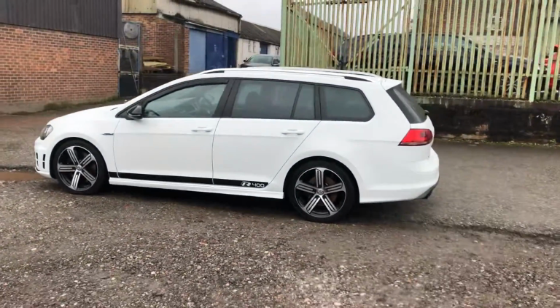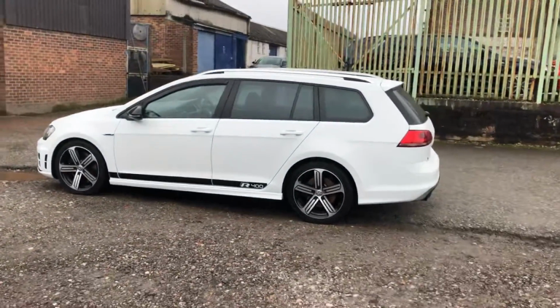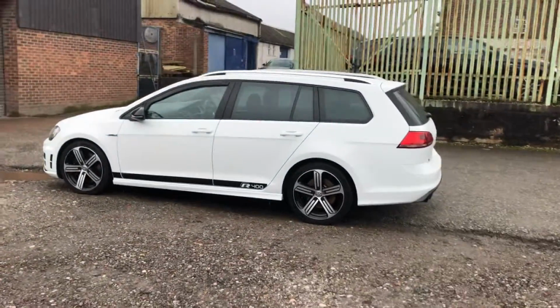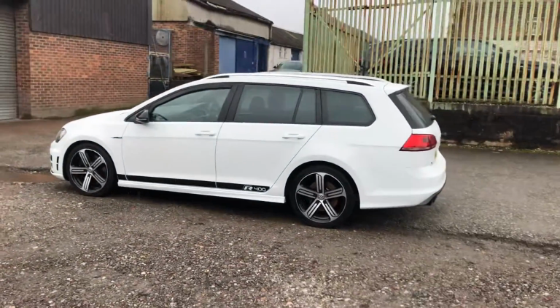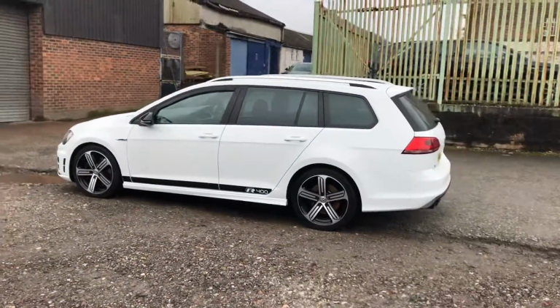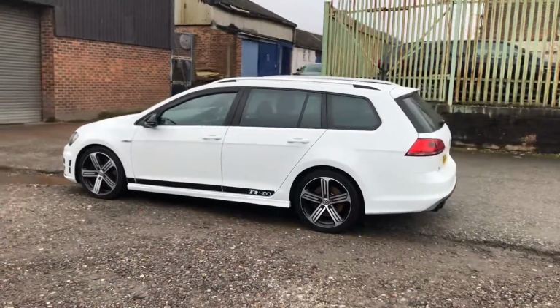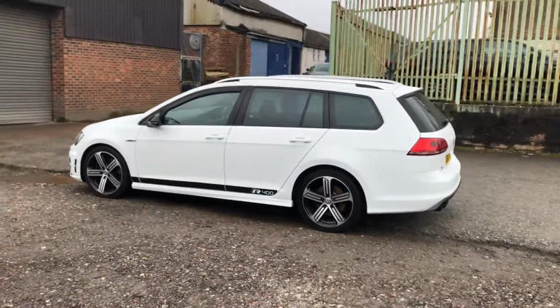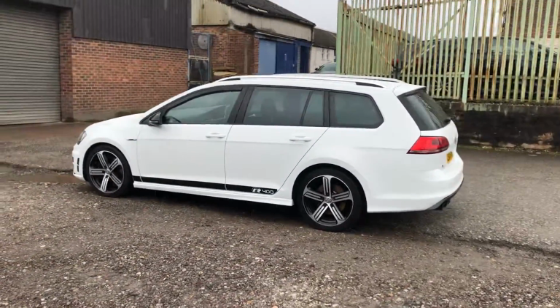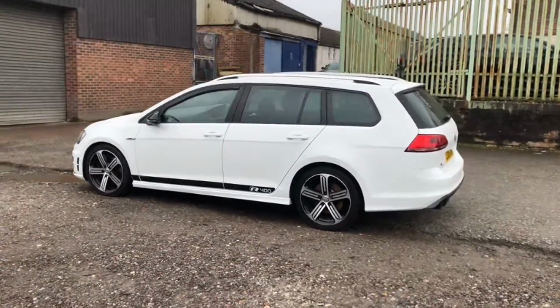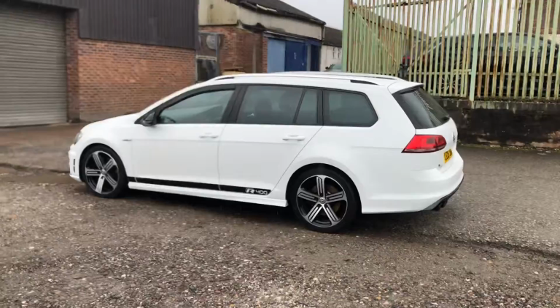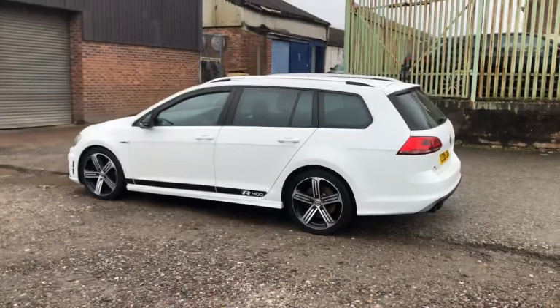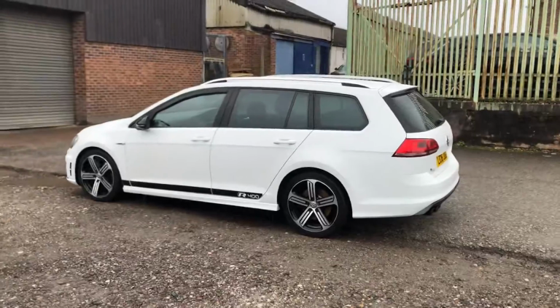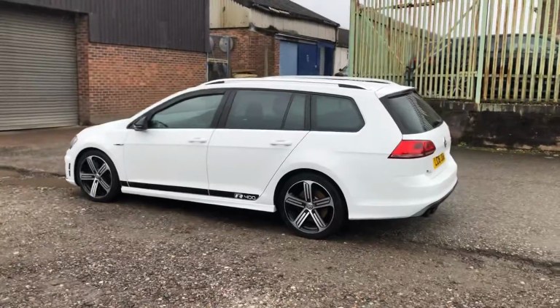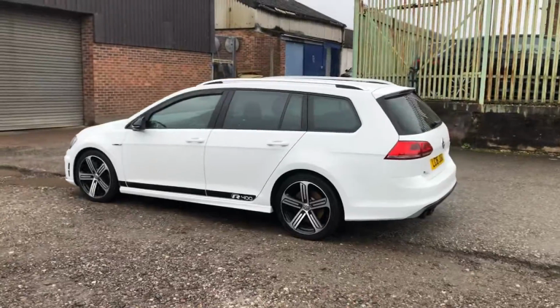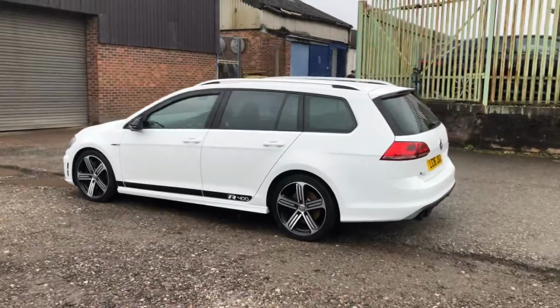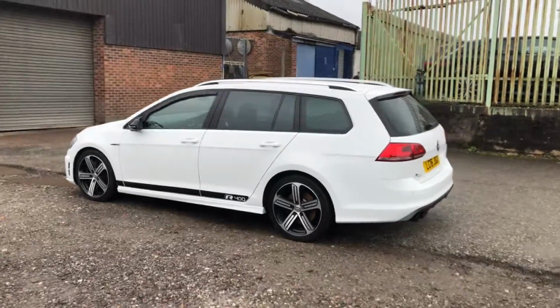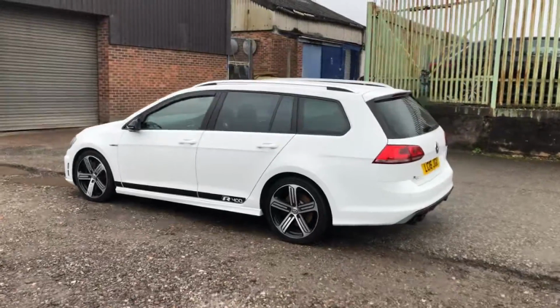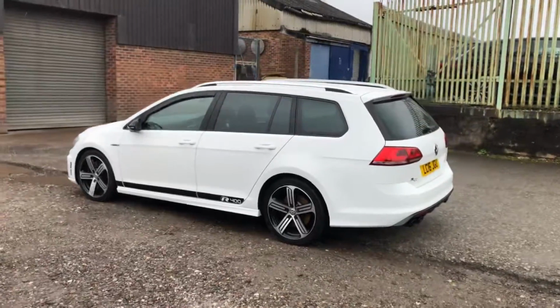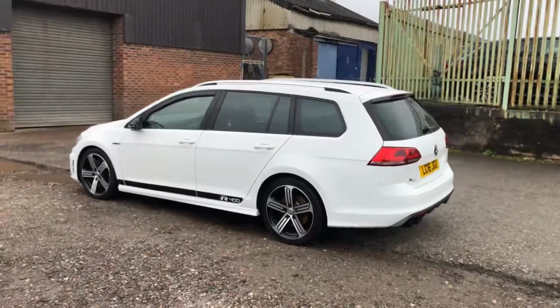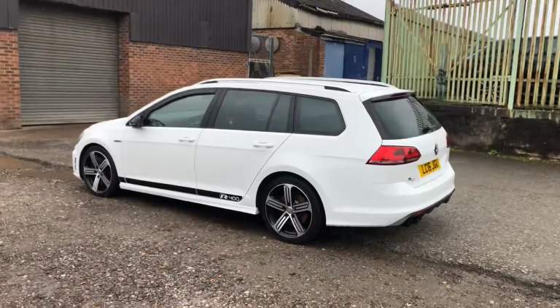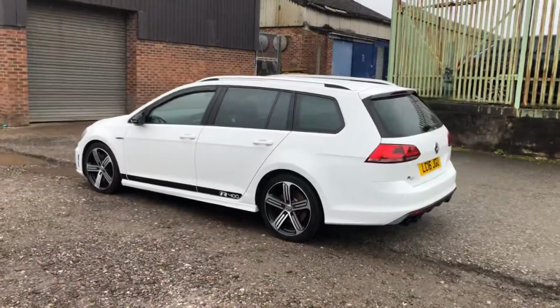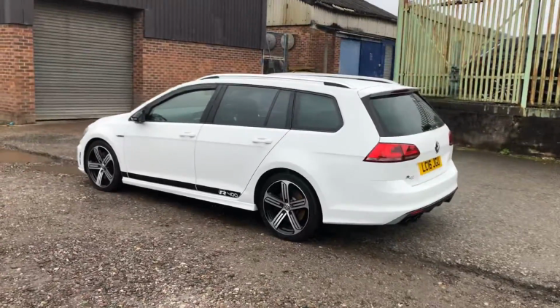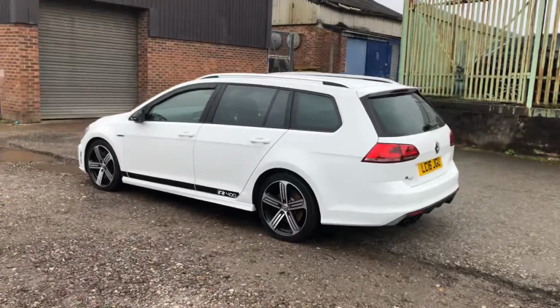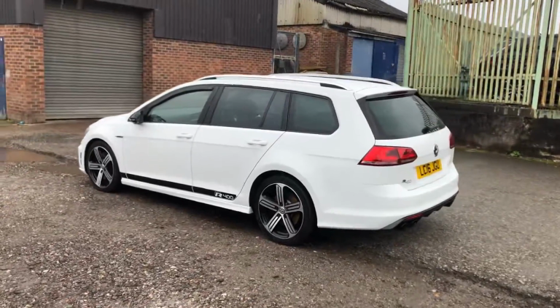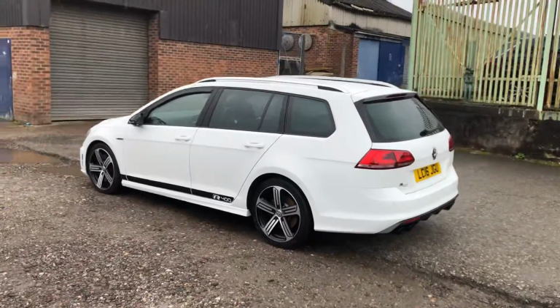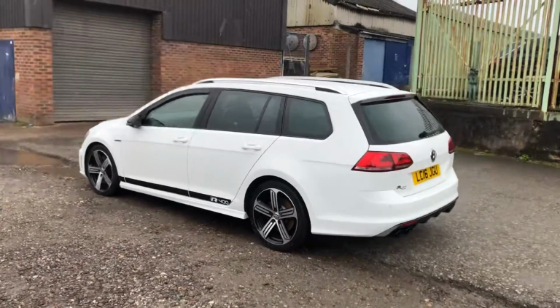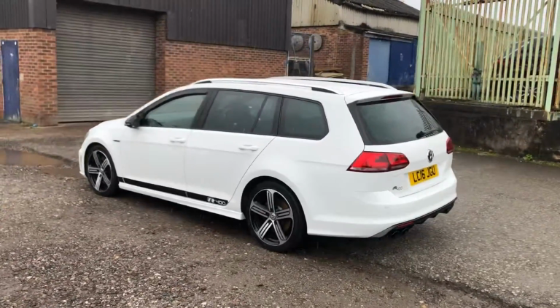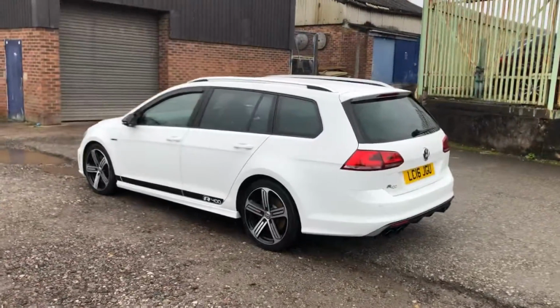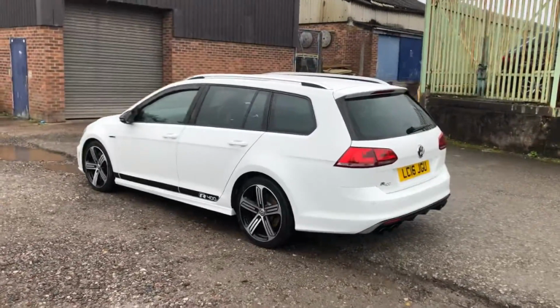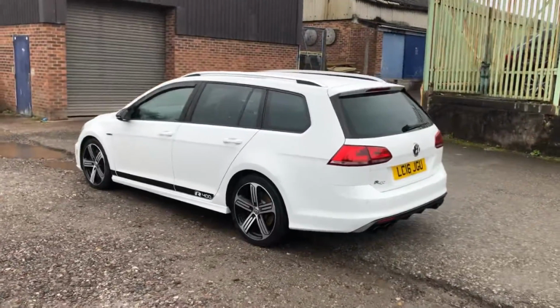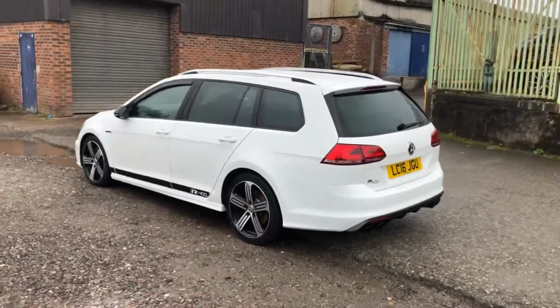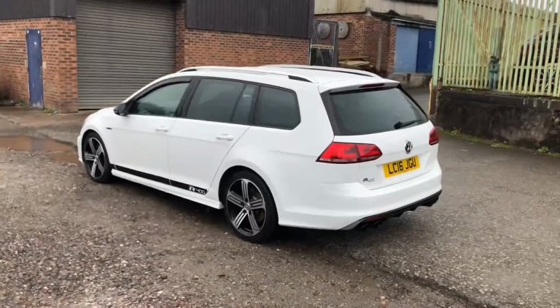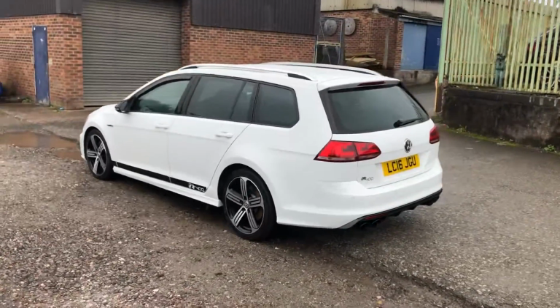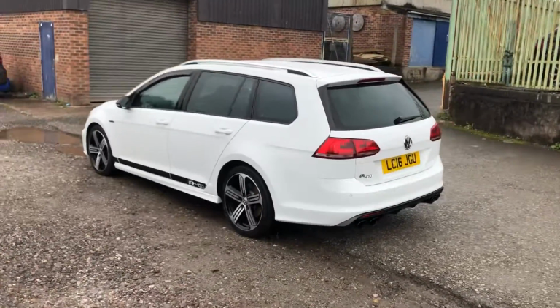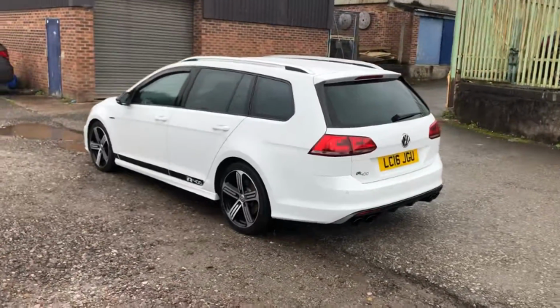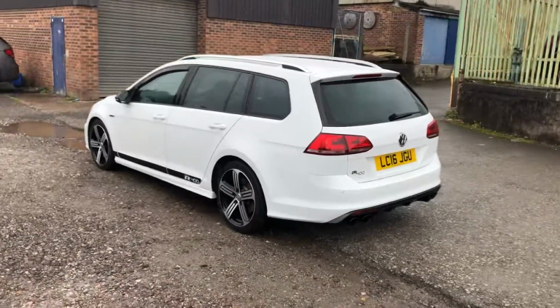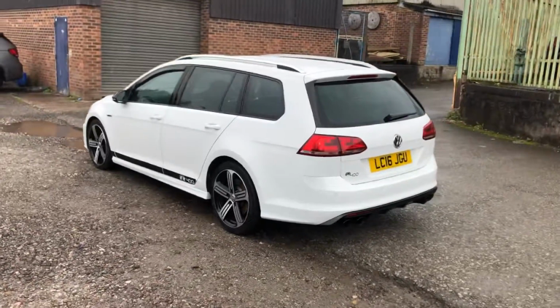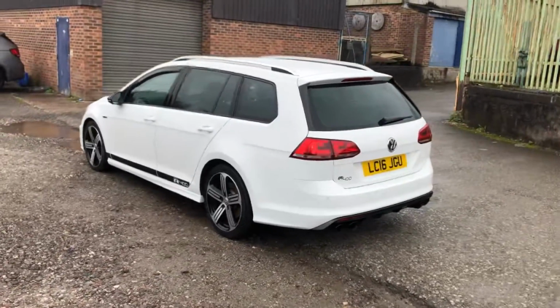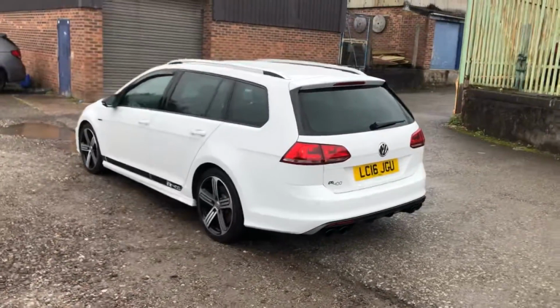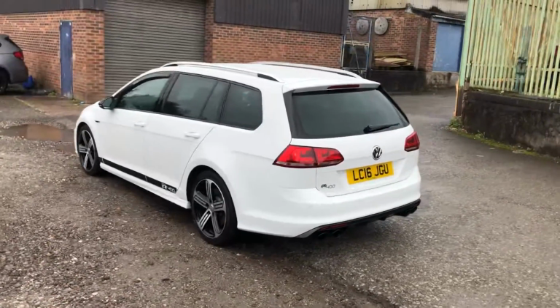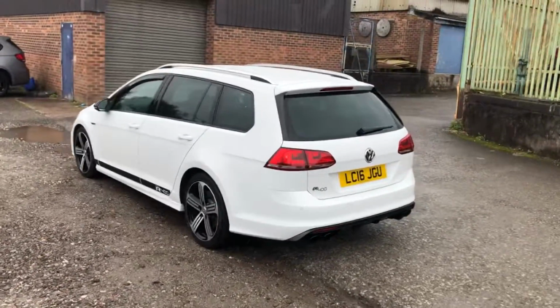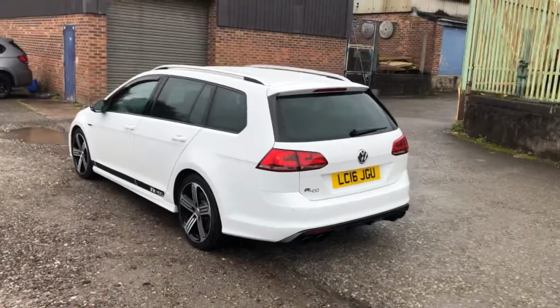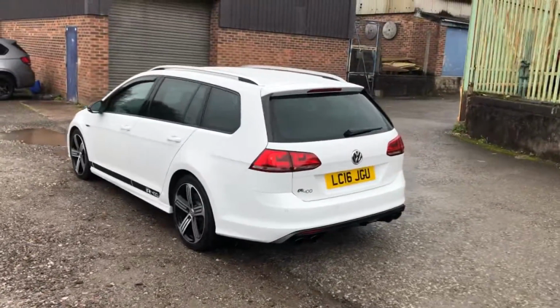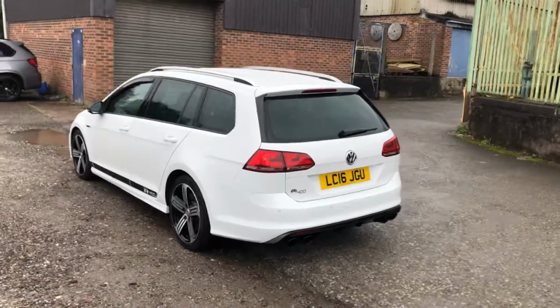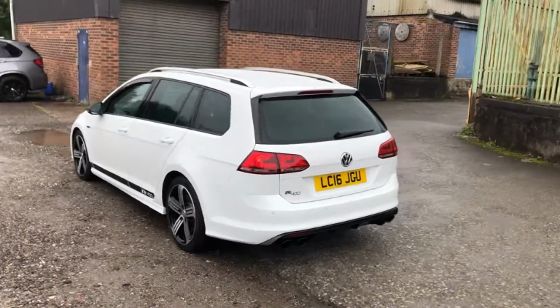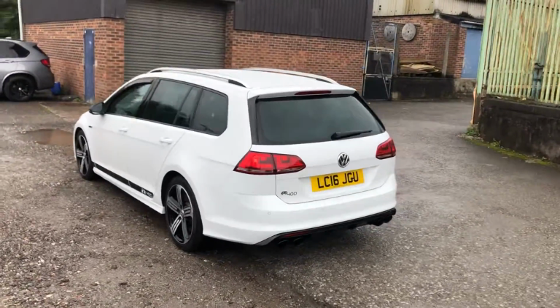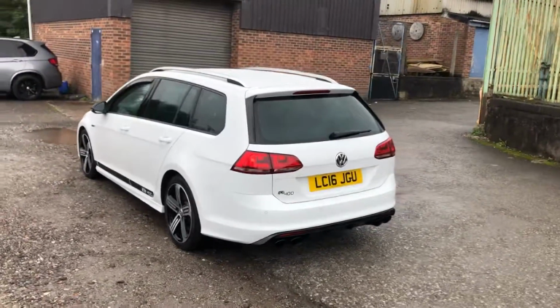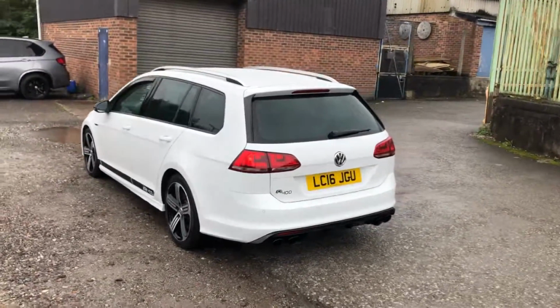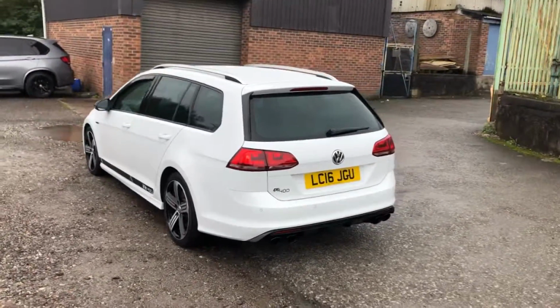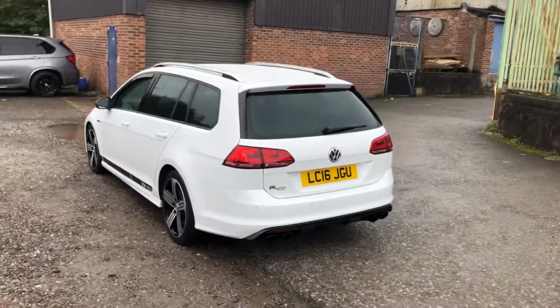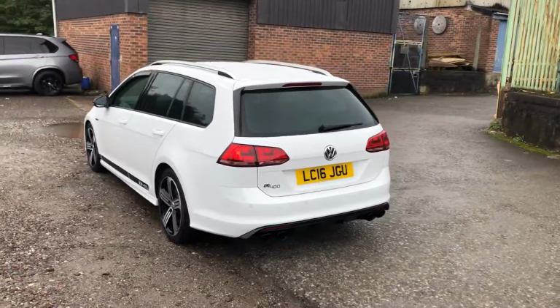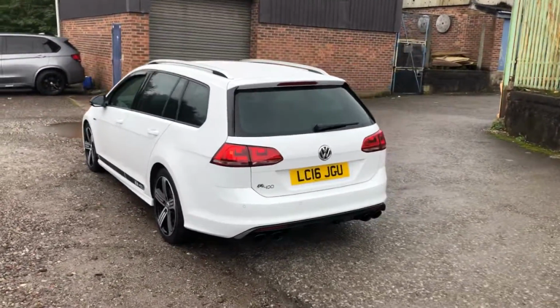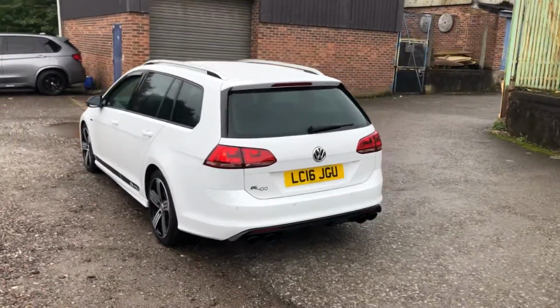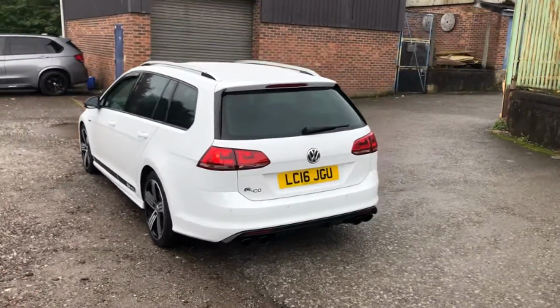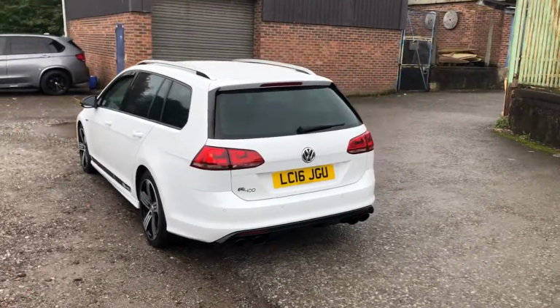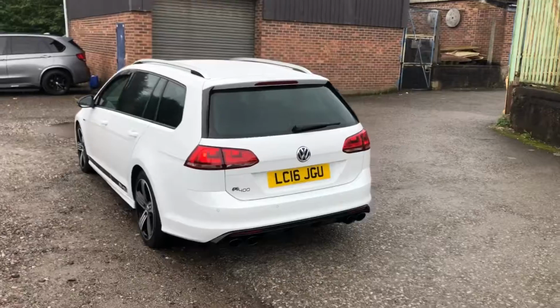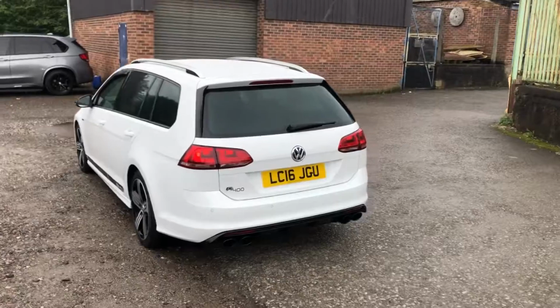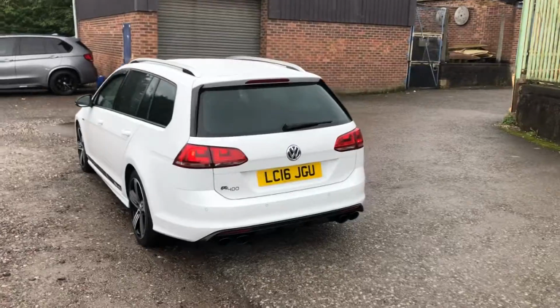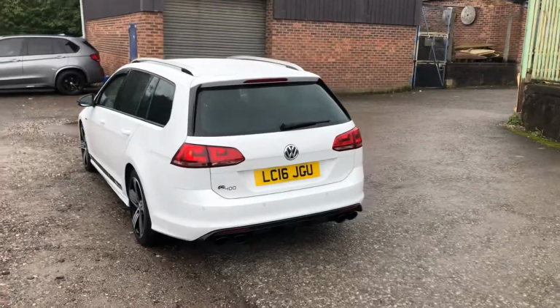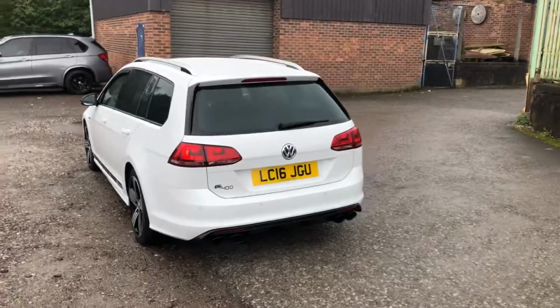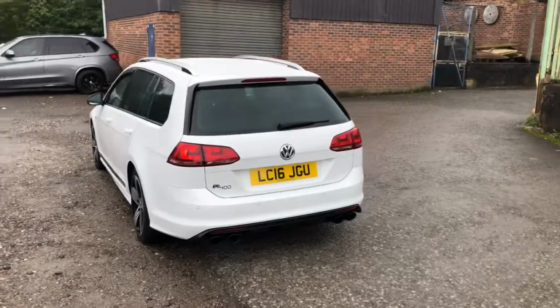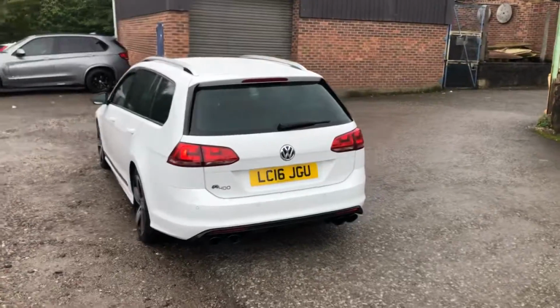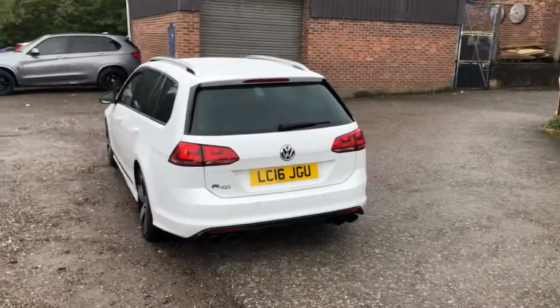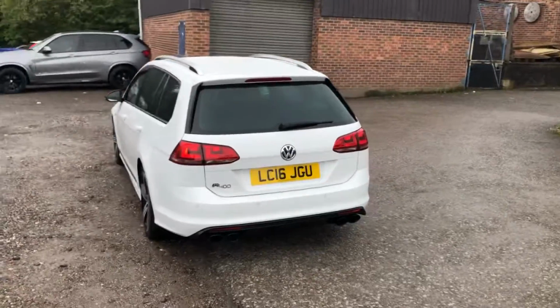Usual Golf R high spec with adaptive cruise control, front and rear parking sensors, DAB, Bluetooth media, and Bluetooth phone.